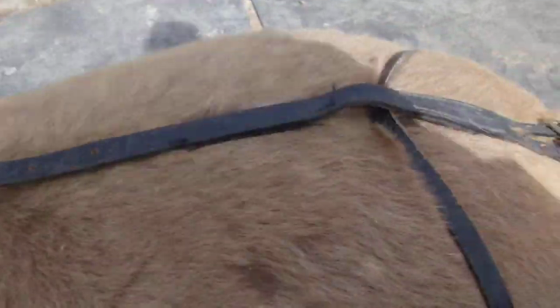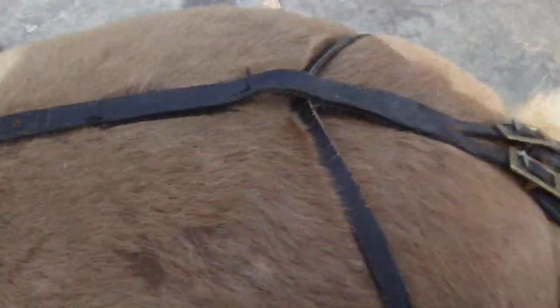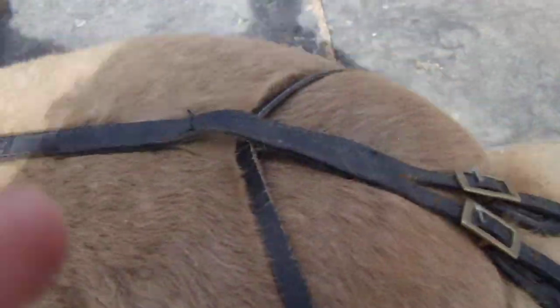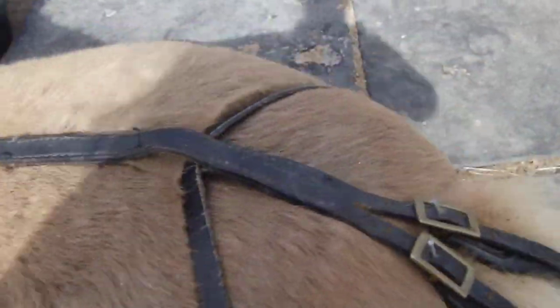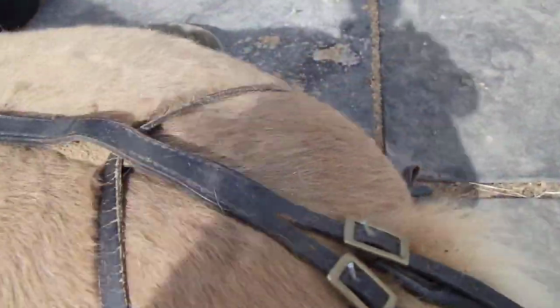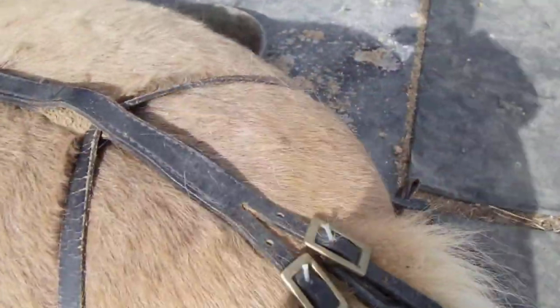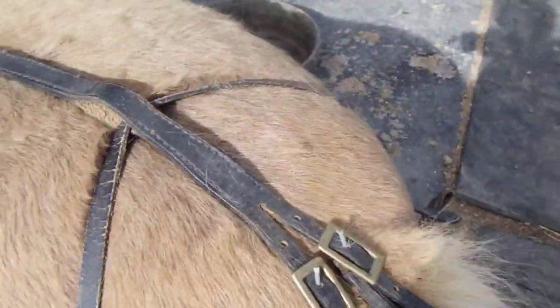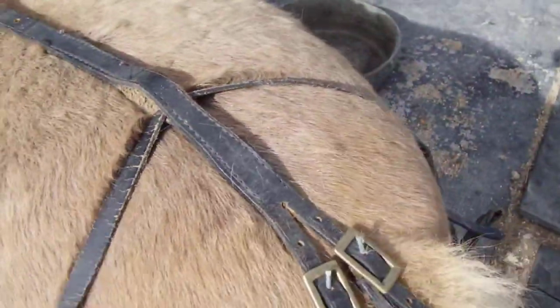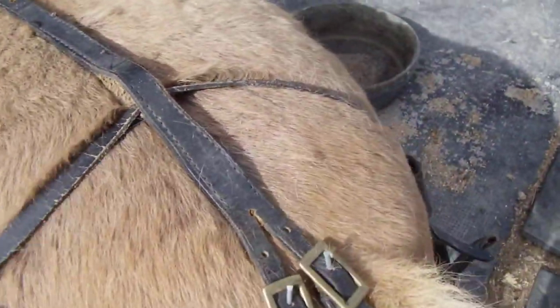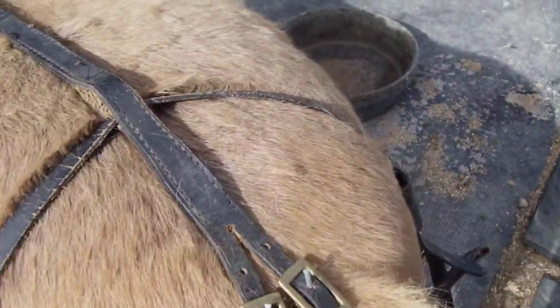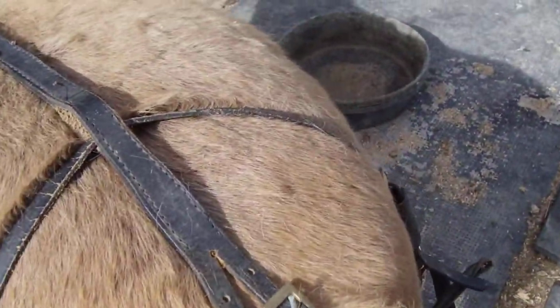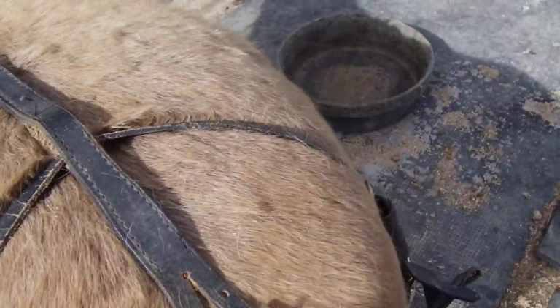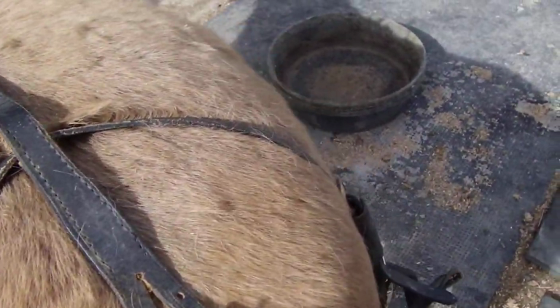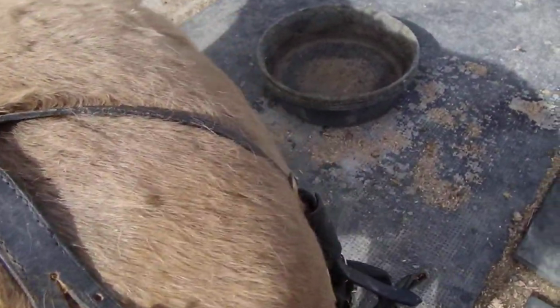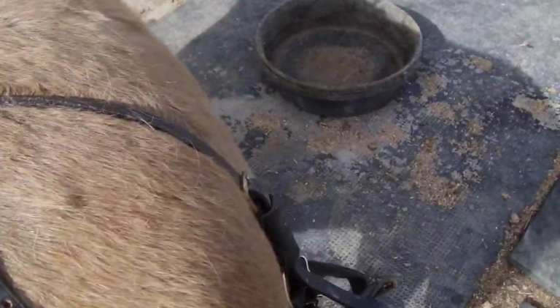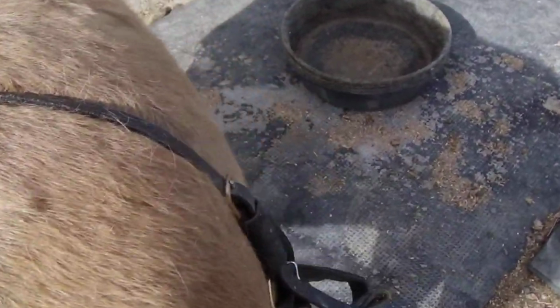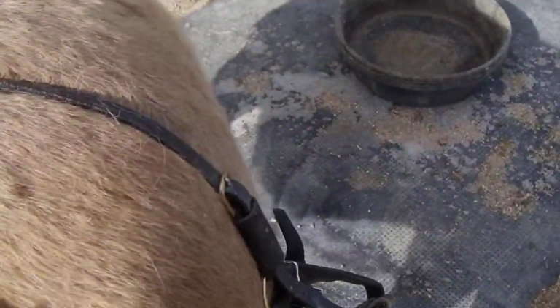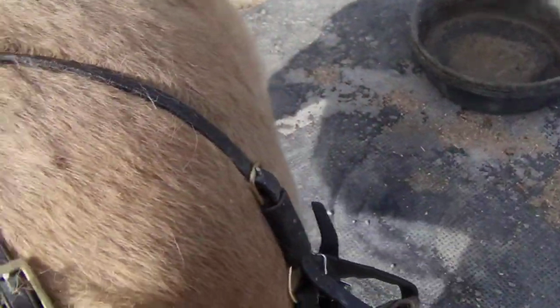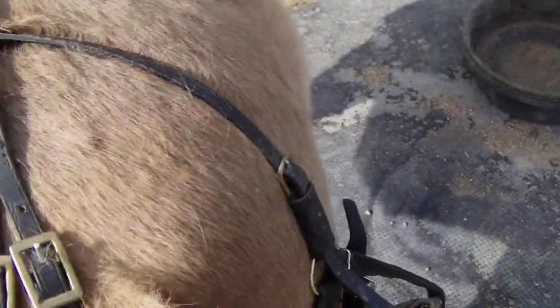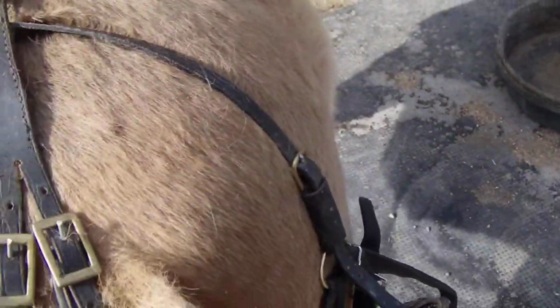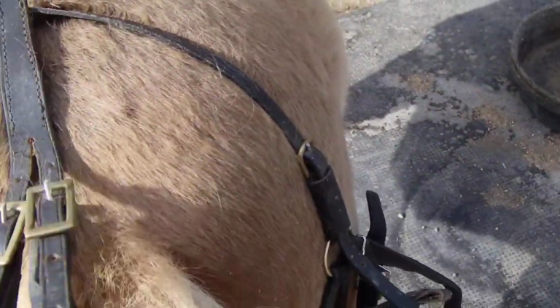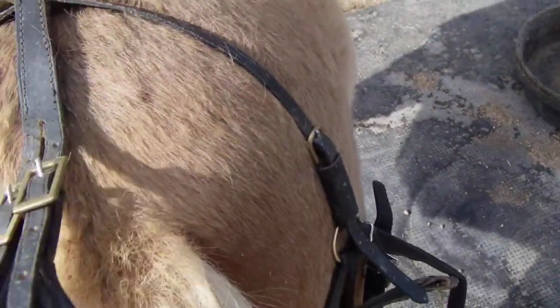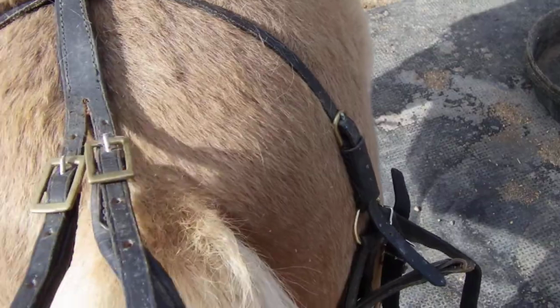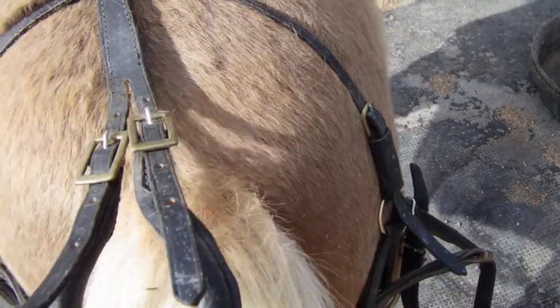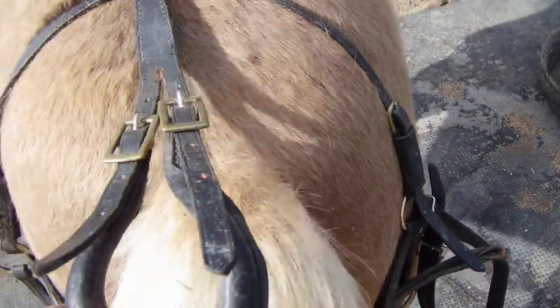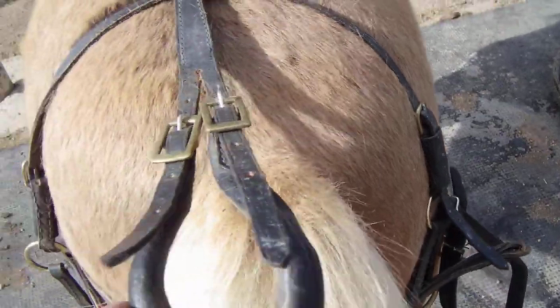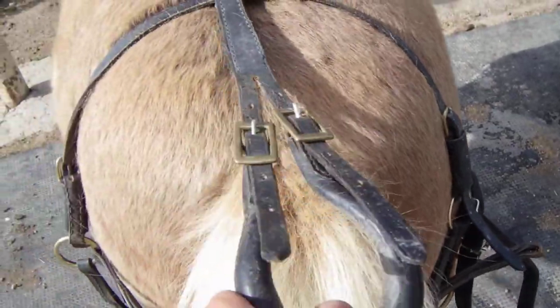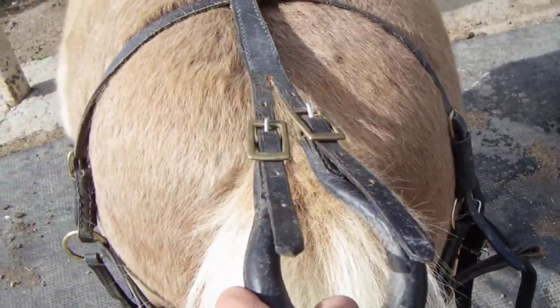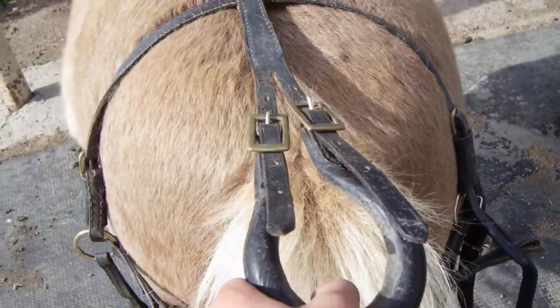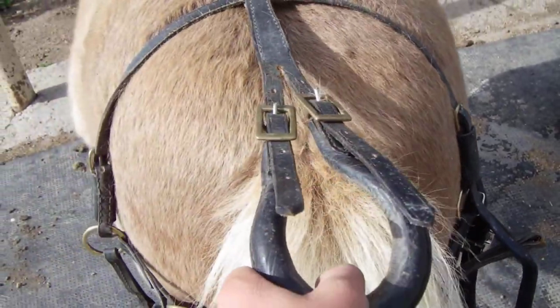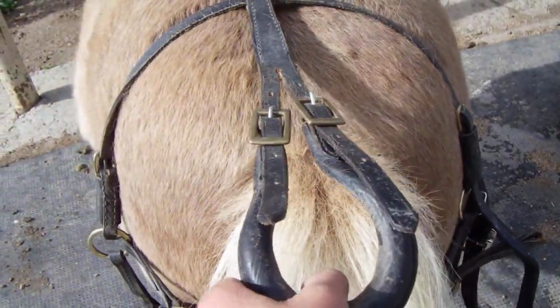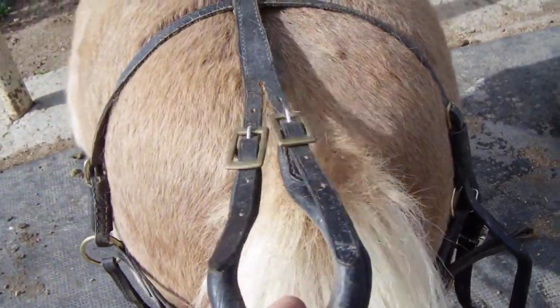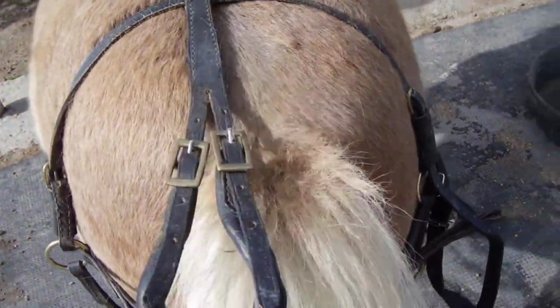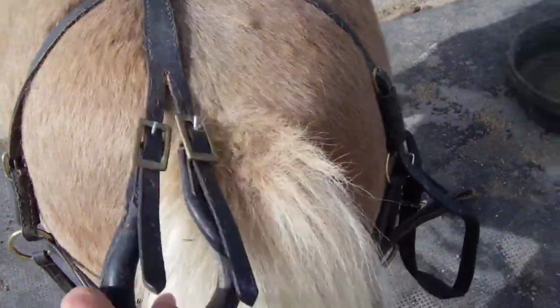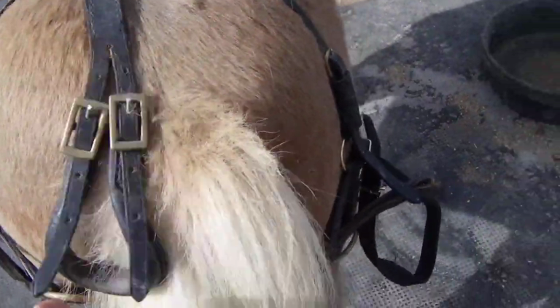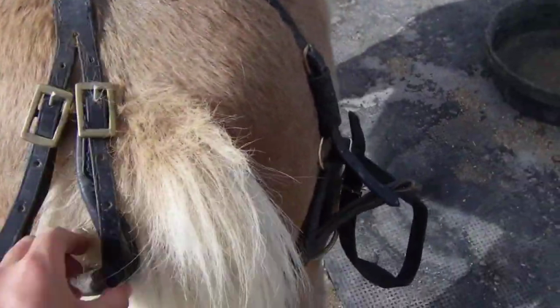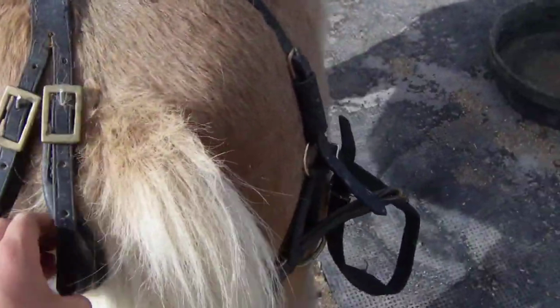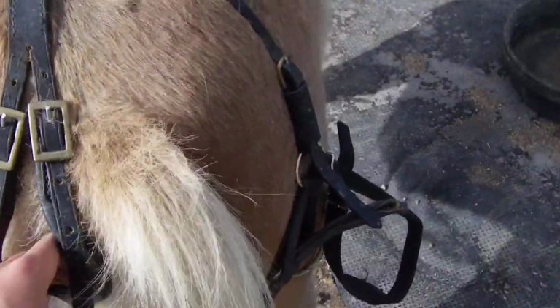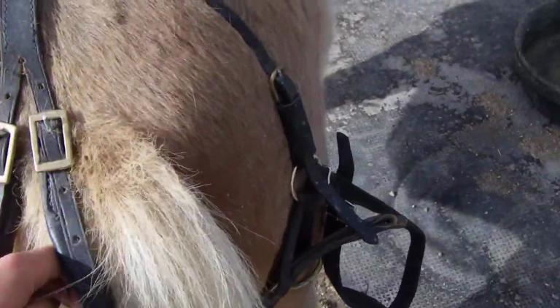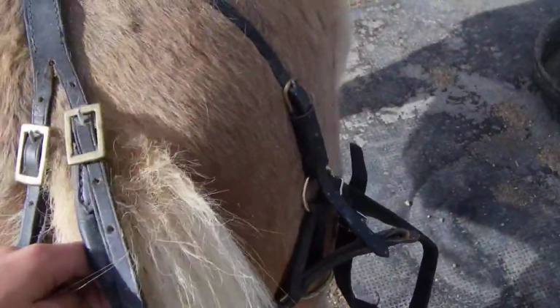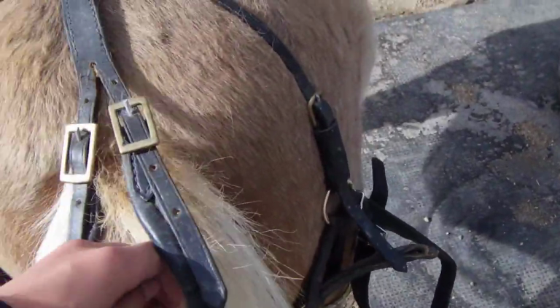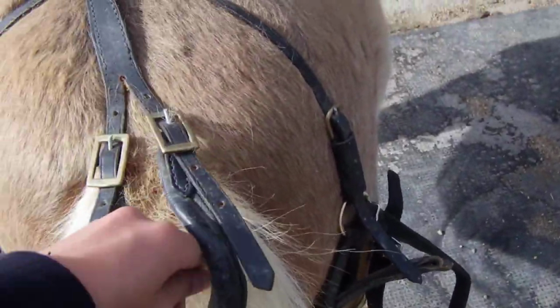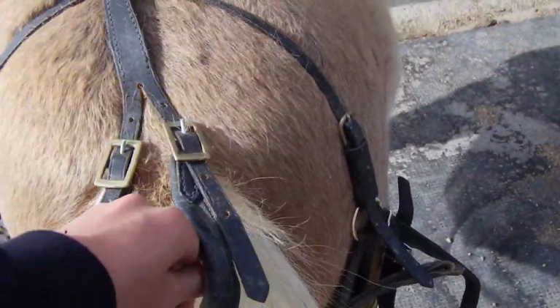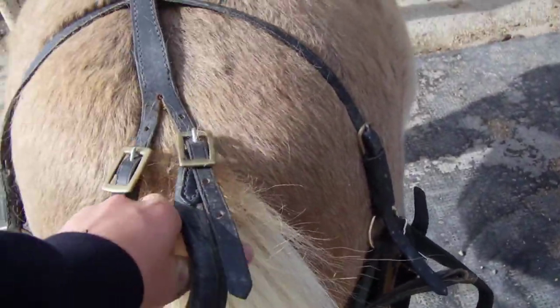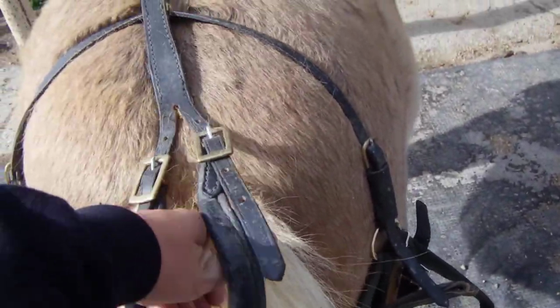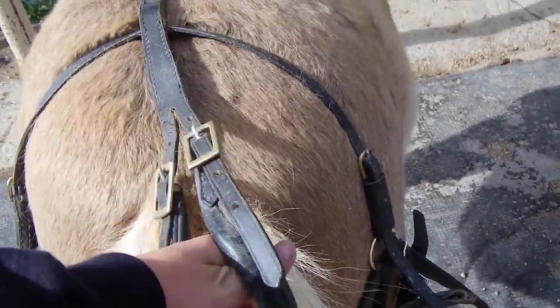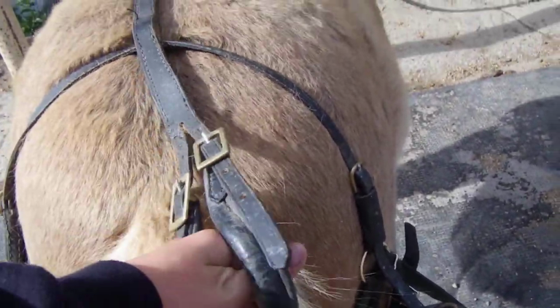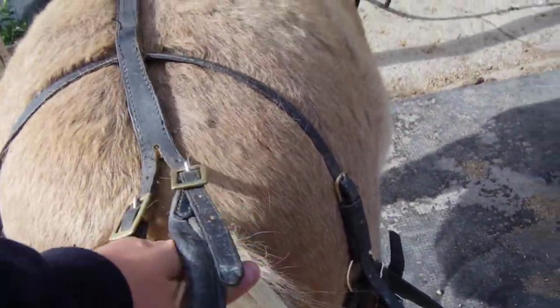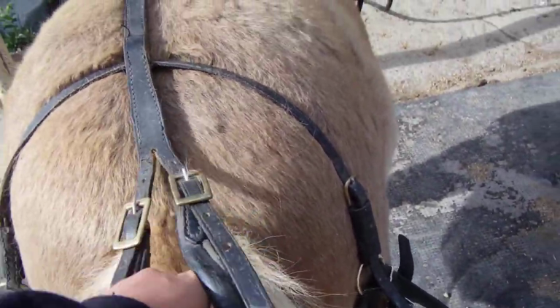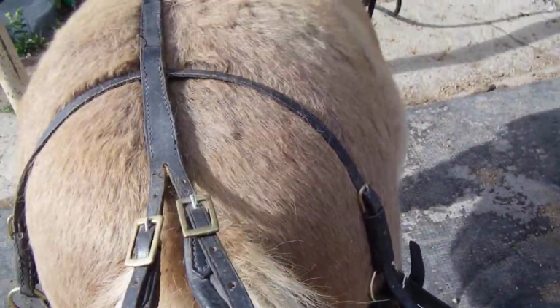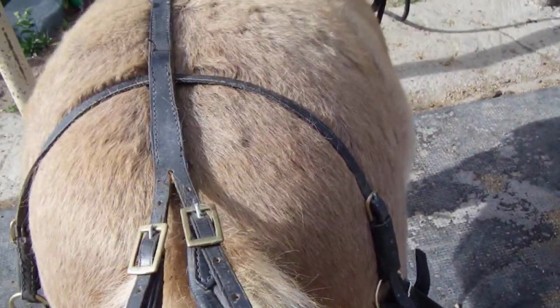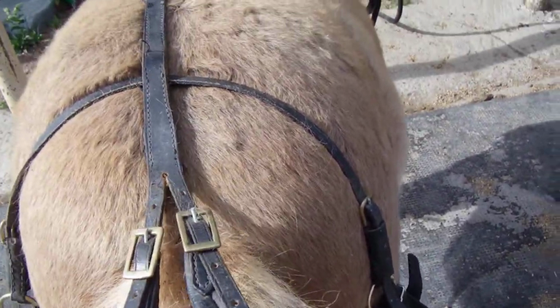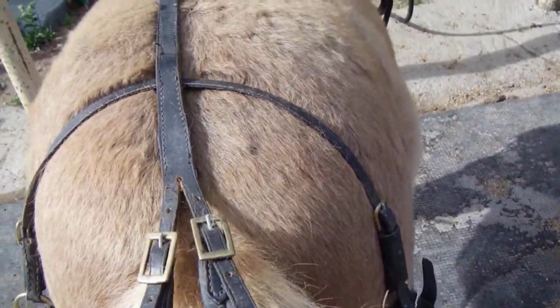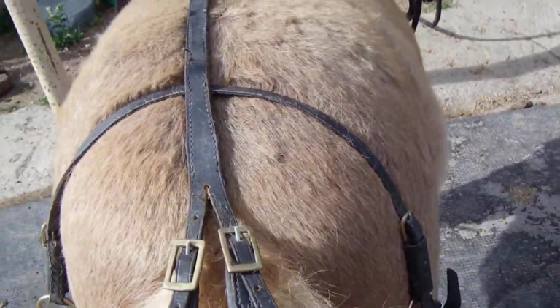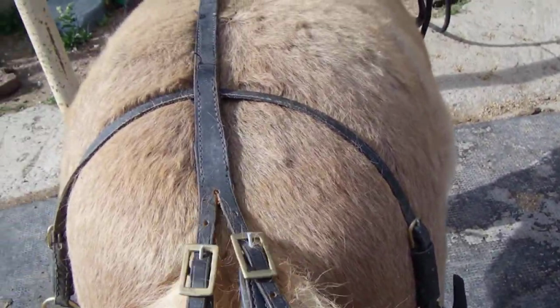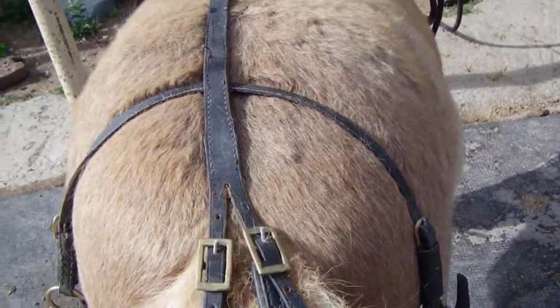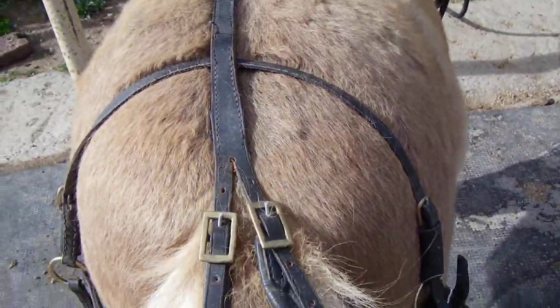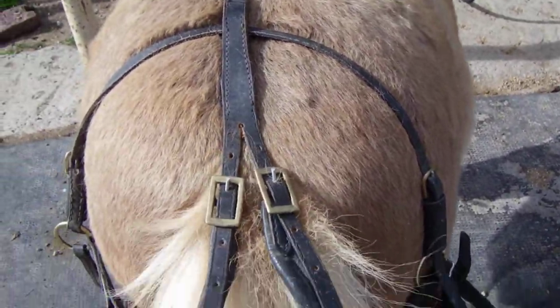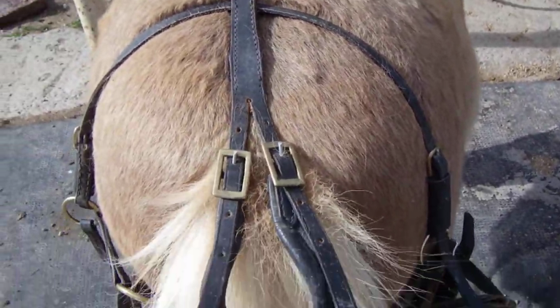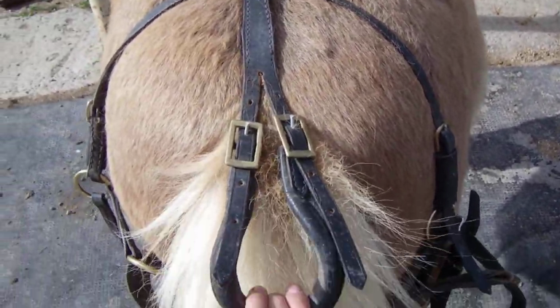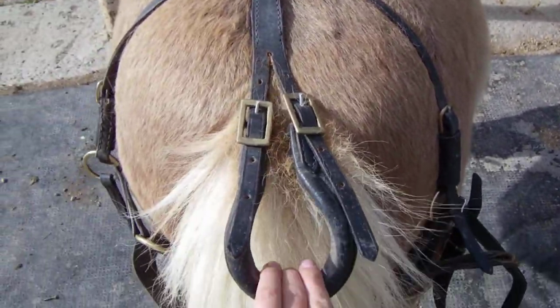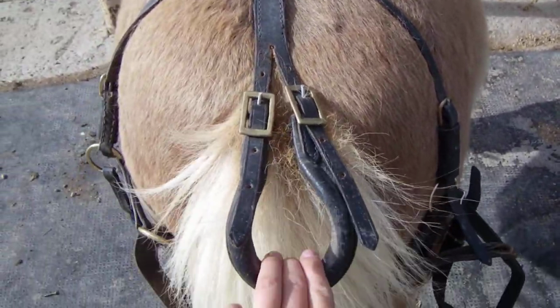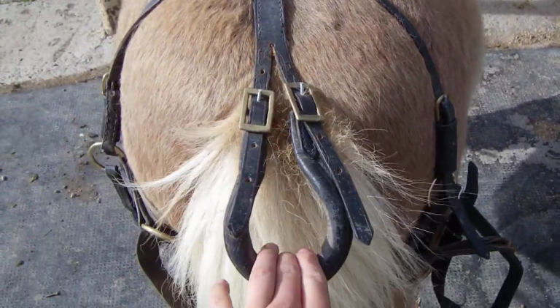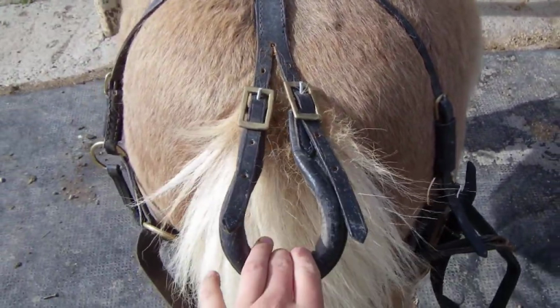The breeching just goes around like this and you take the crupper strap and put it through the tail, around the tail.